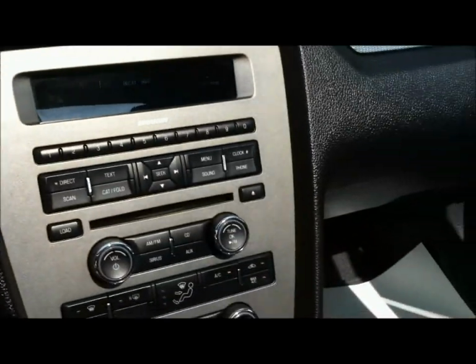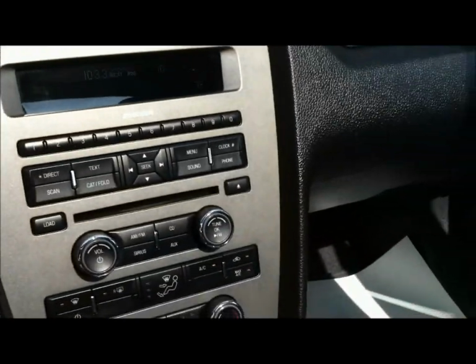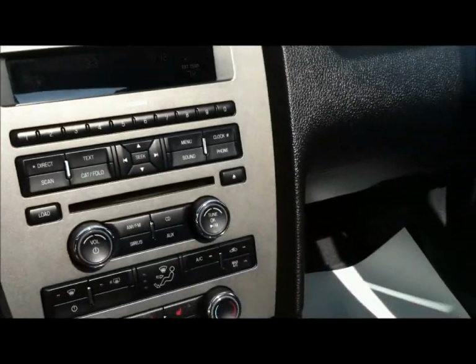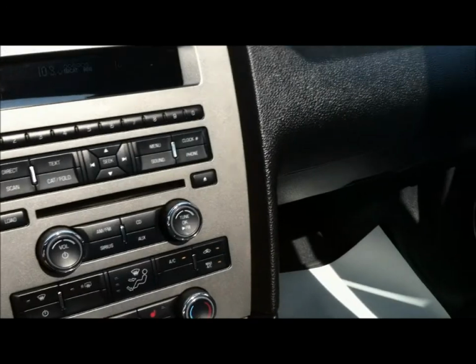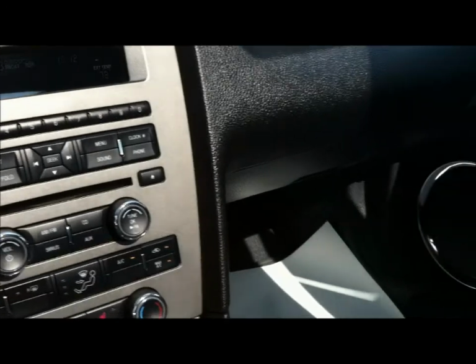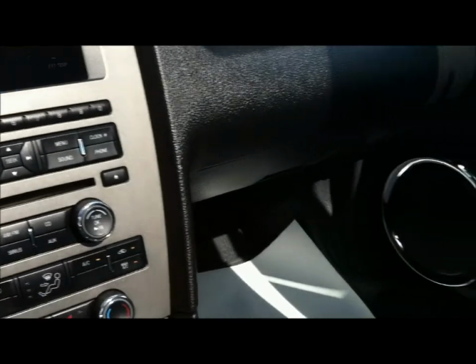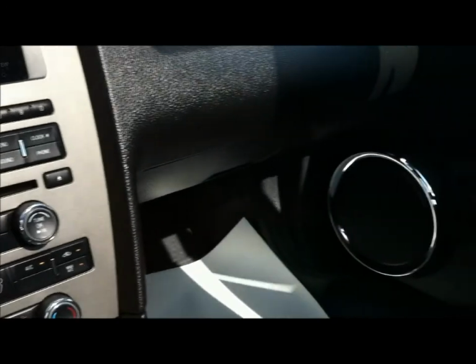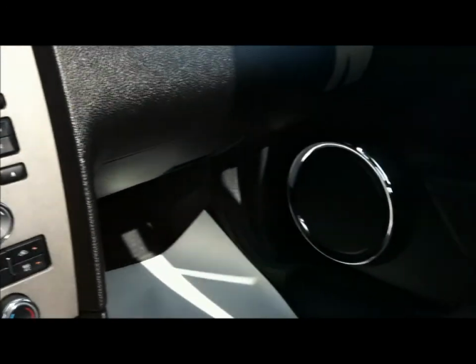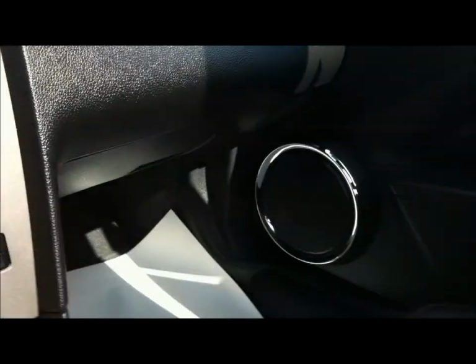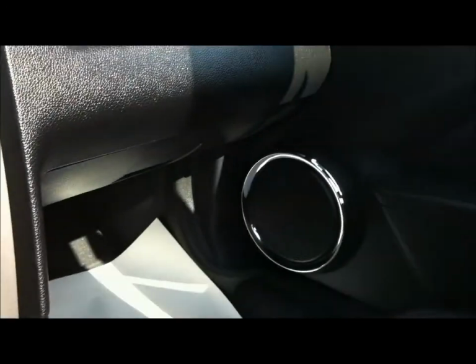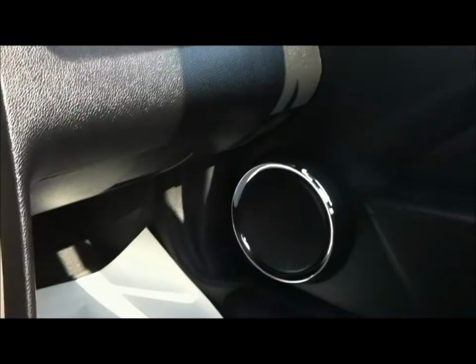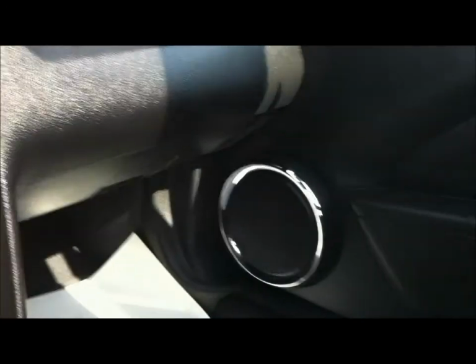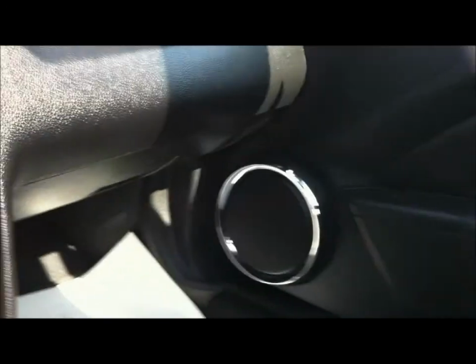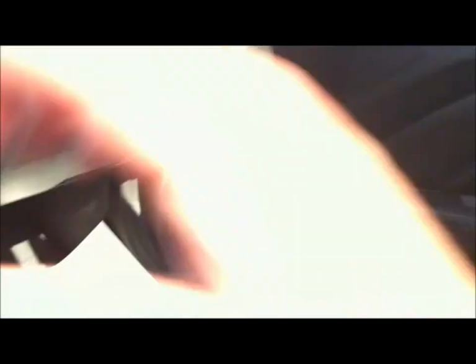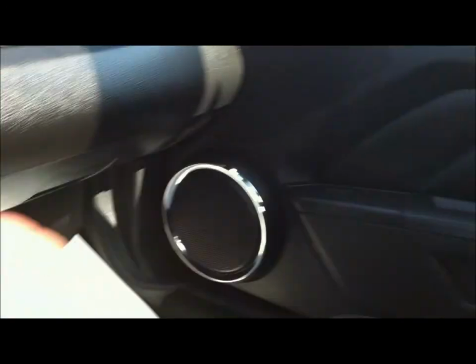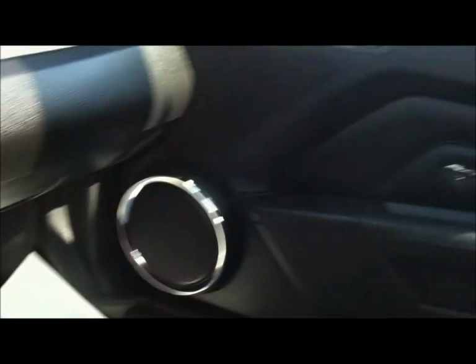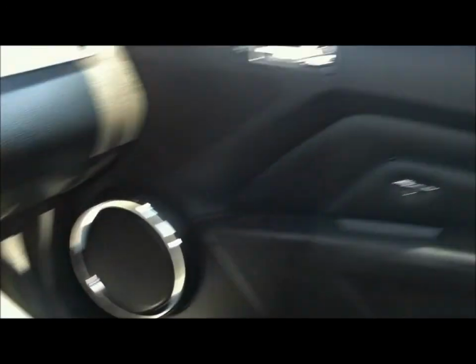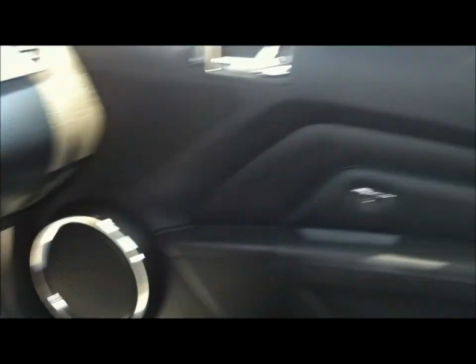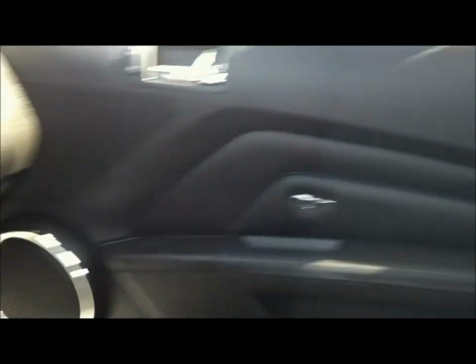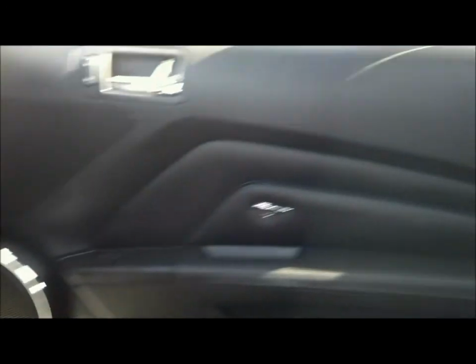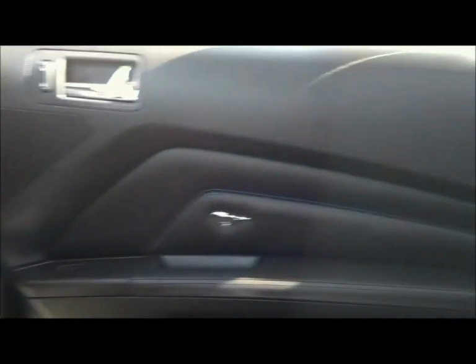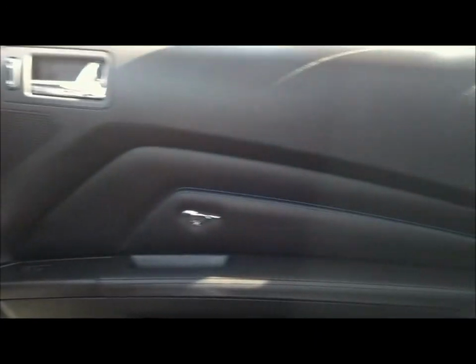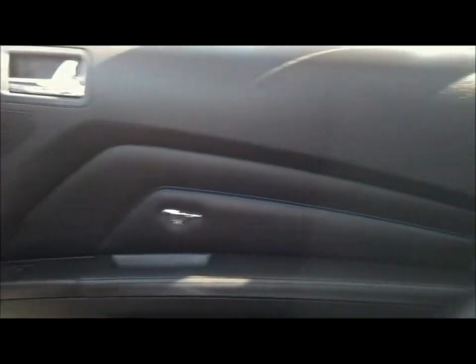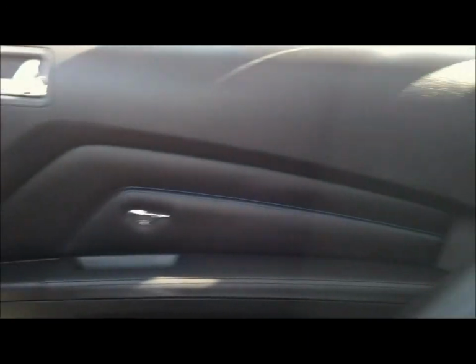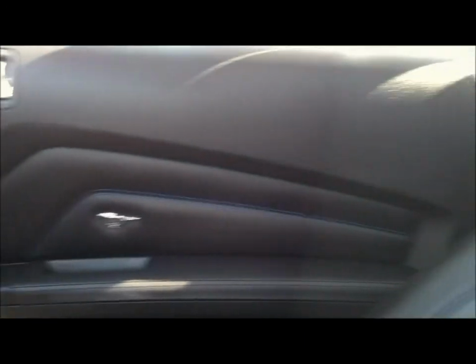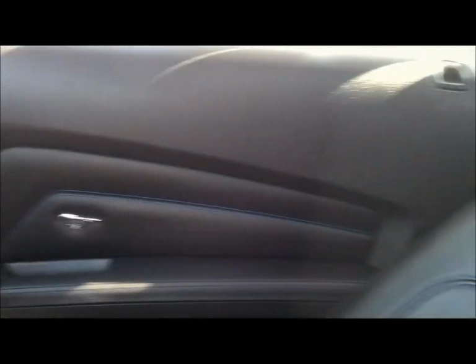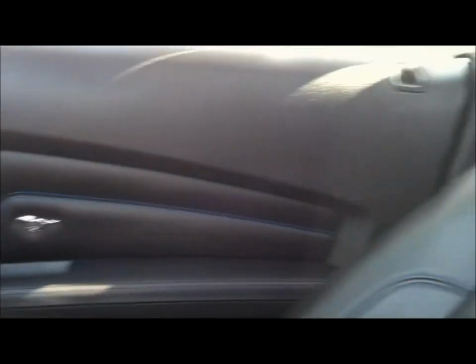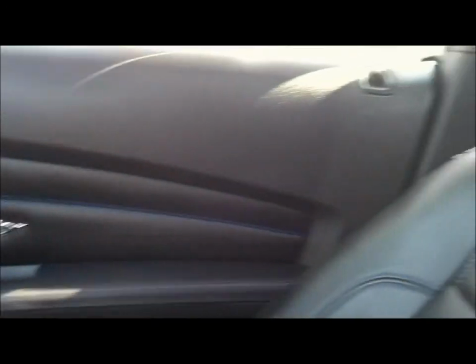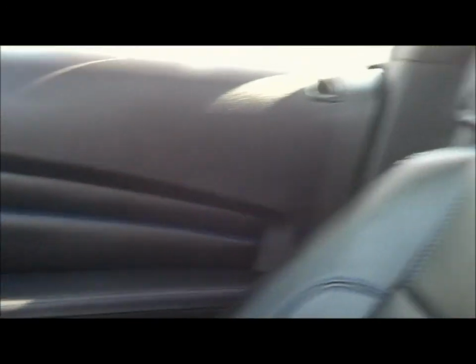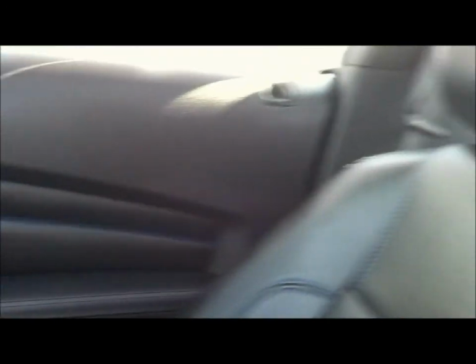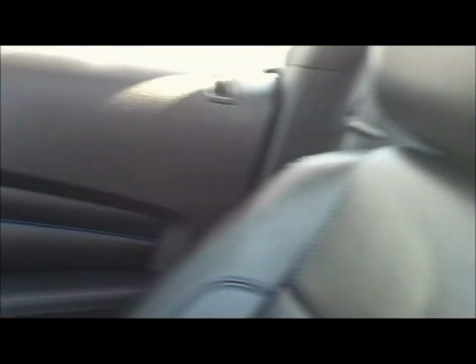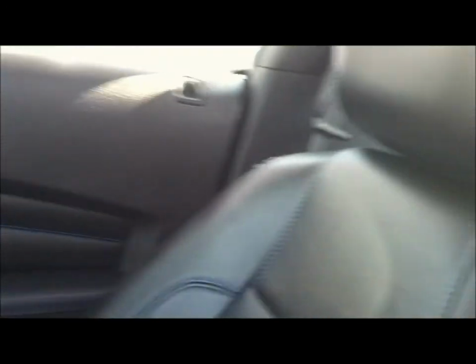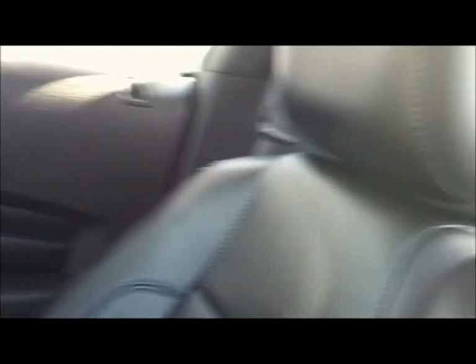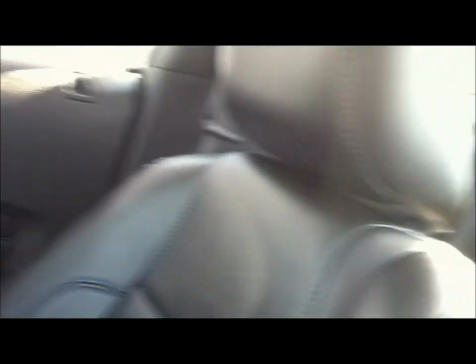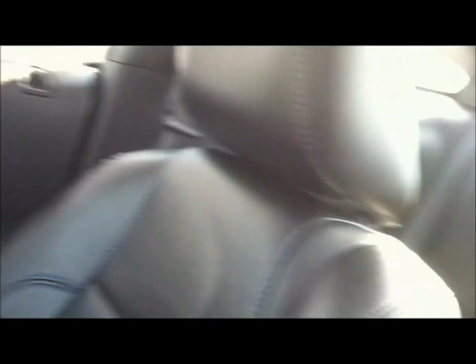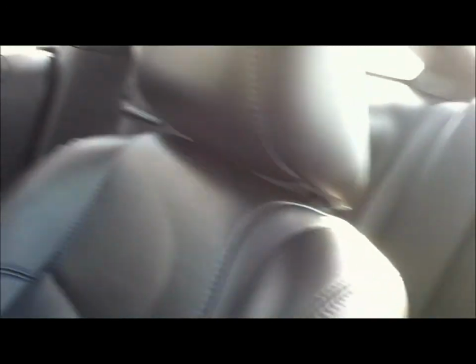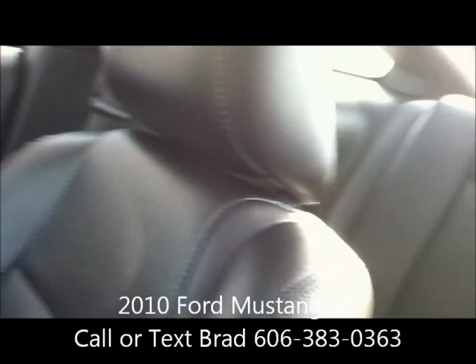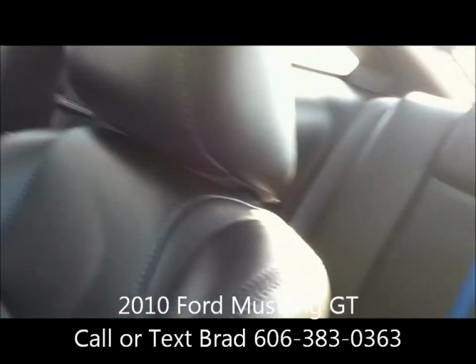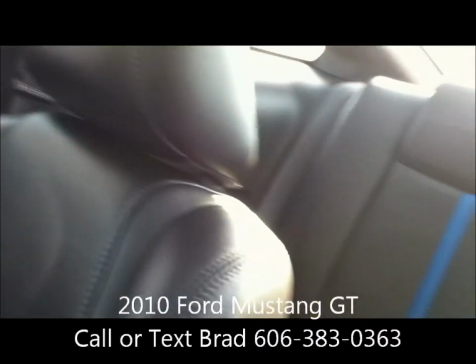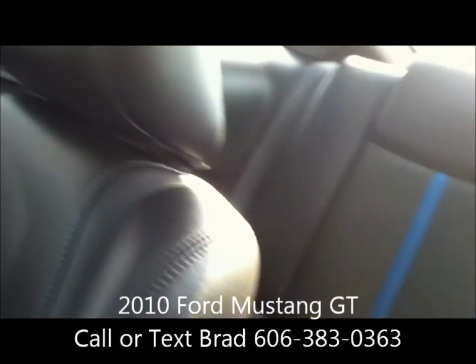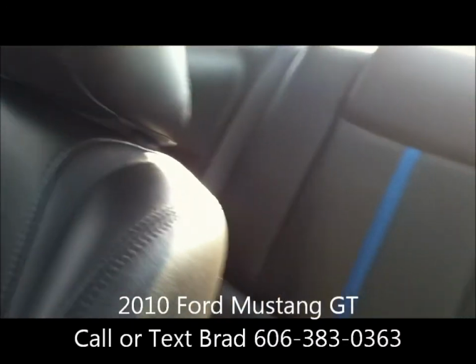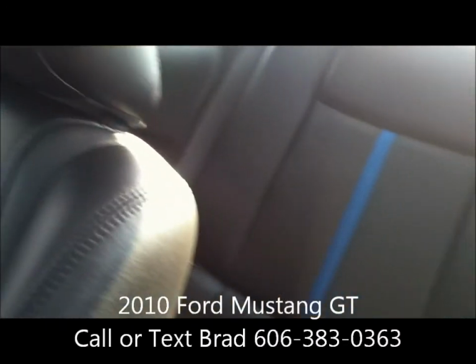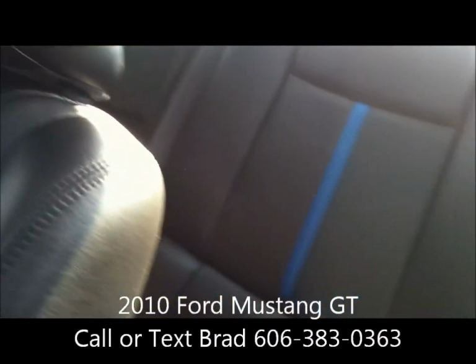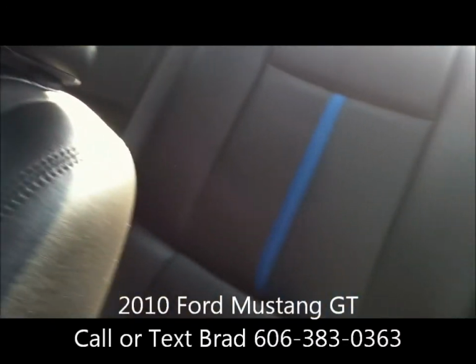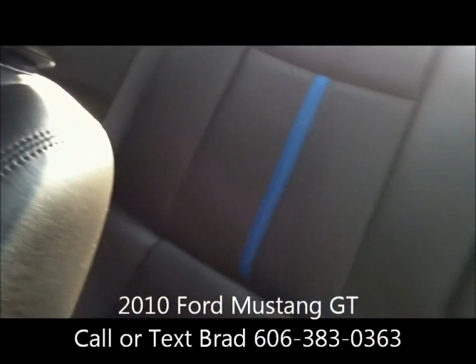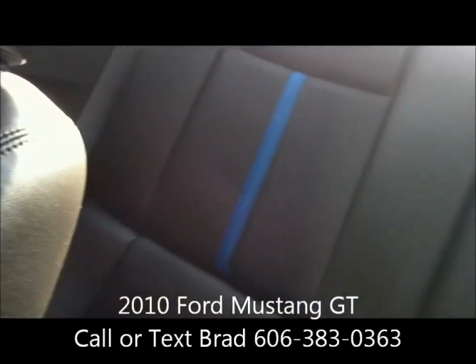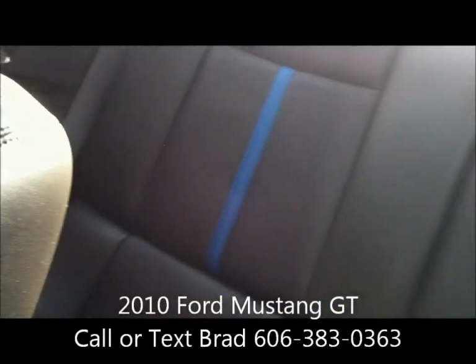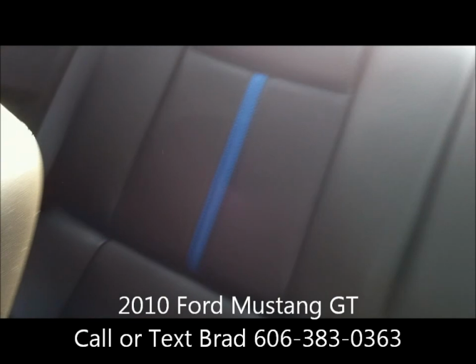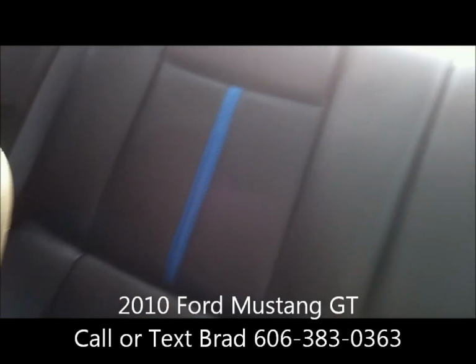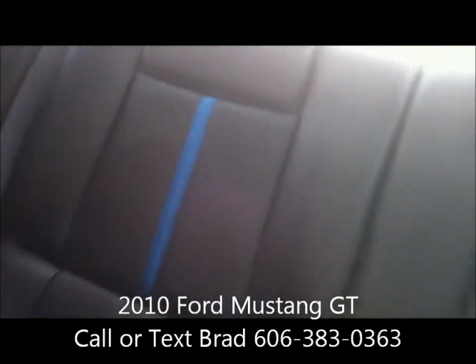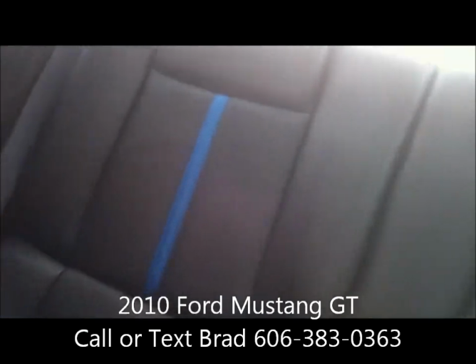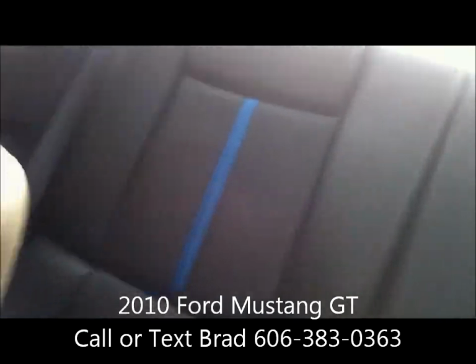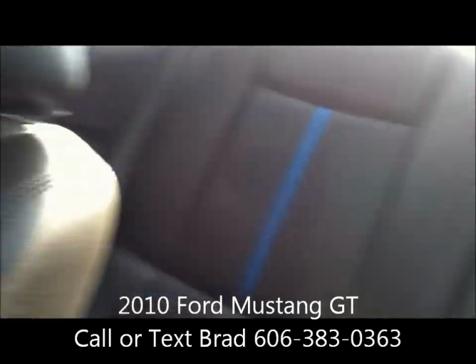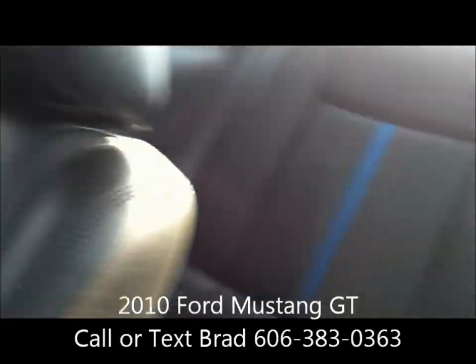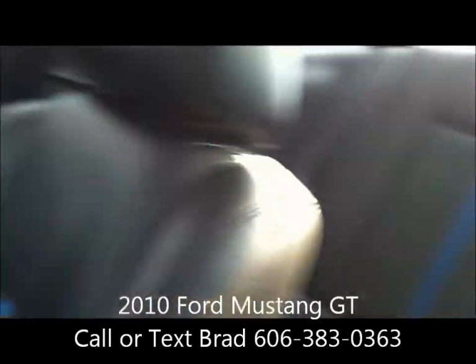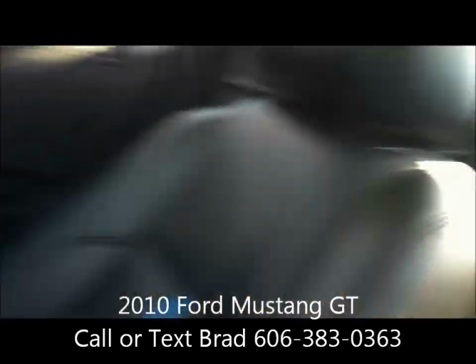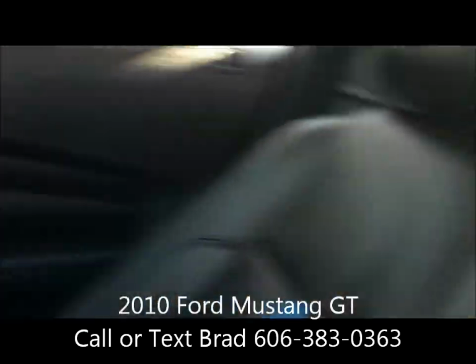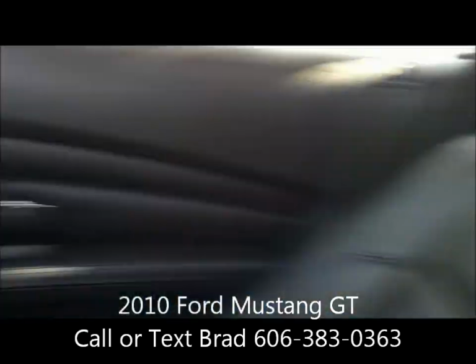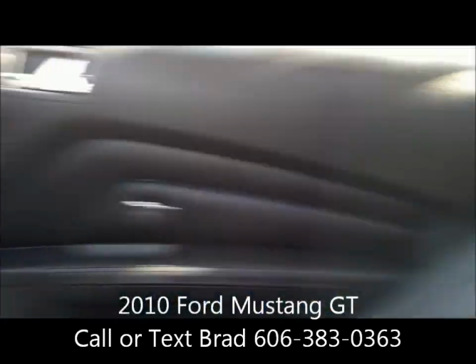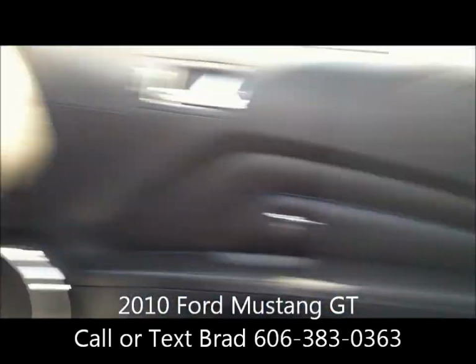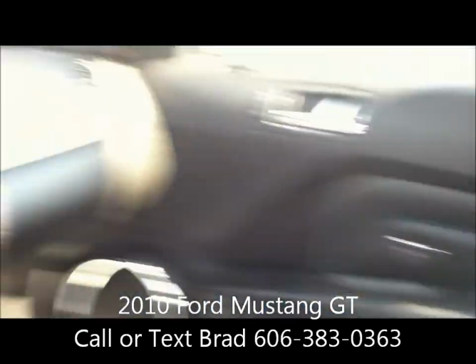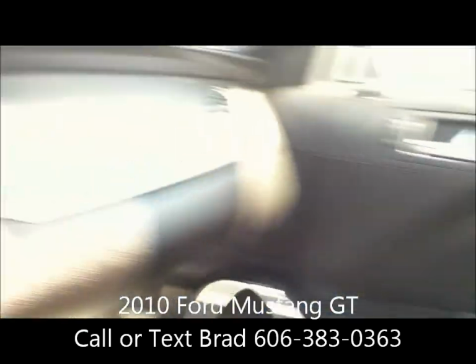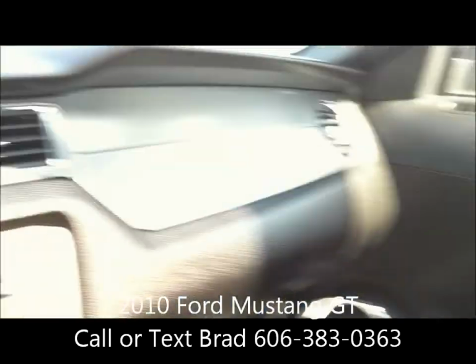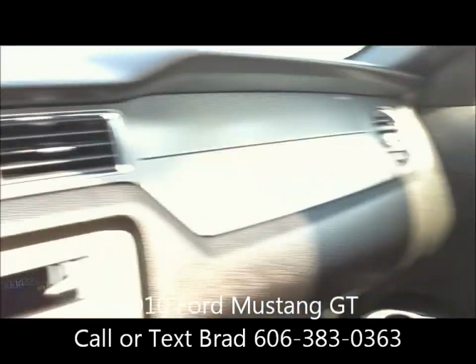As you can see, it's been very well taken care of inside and outside.